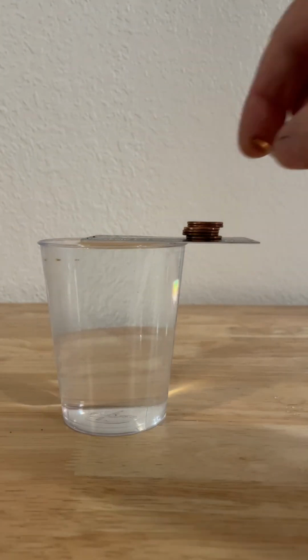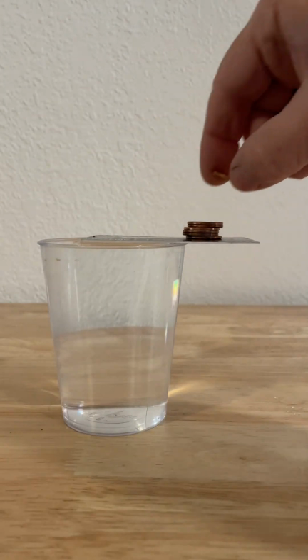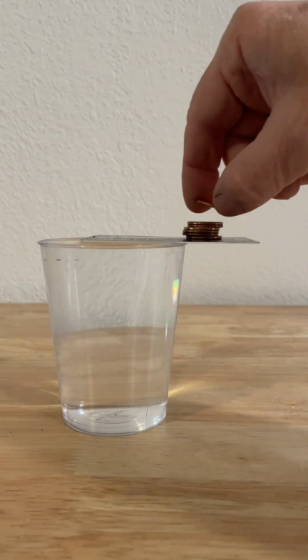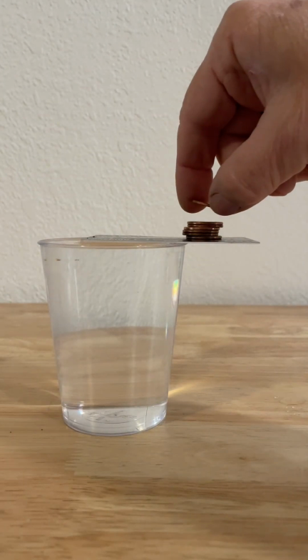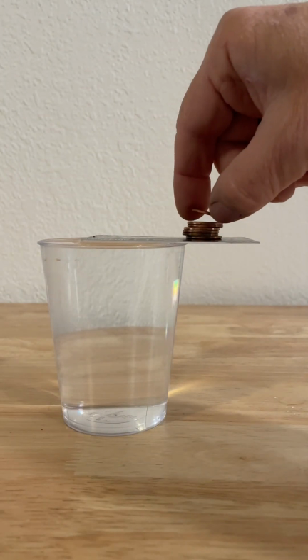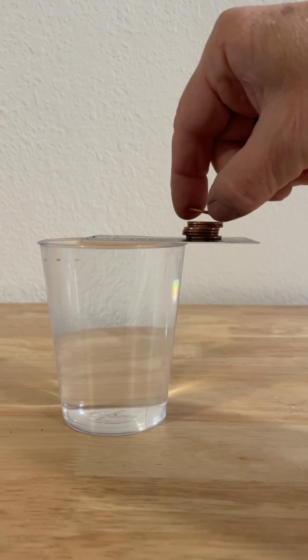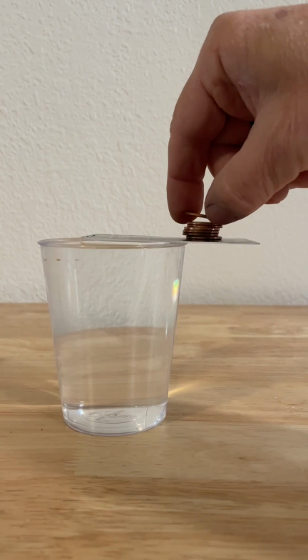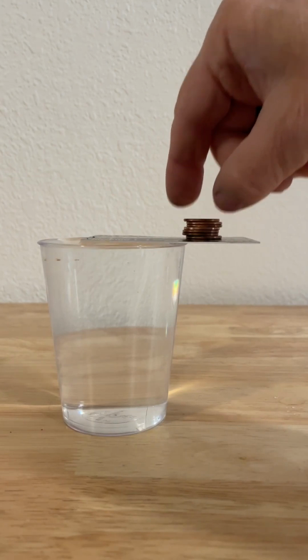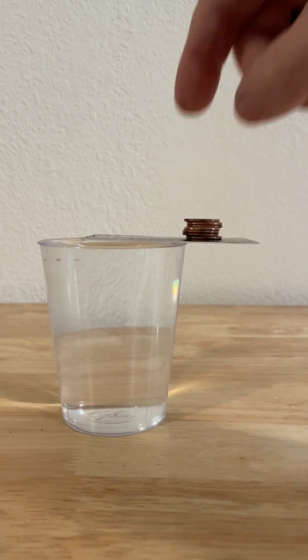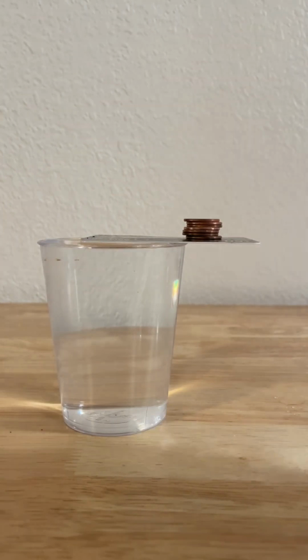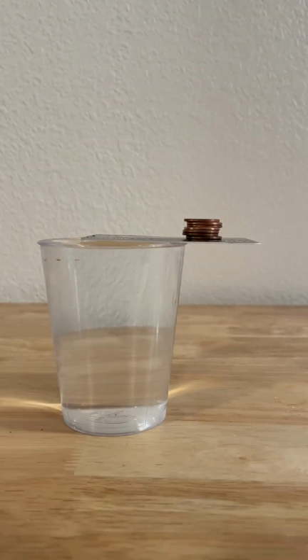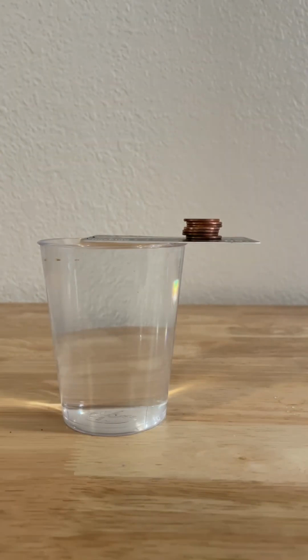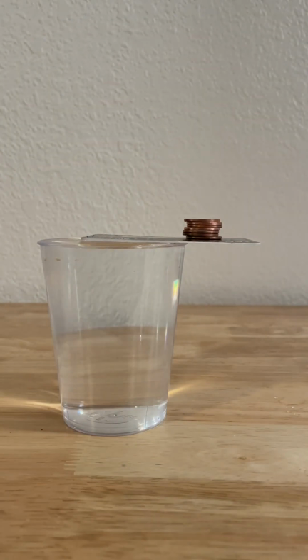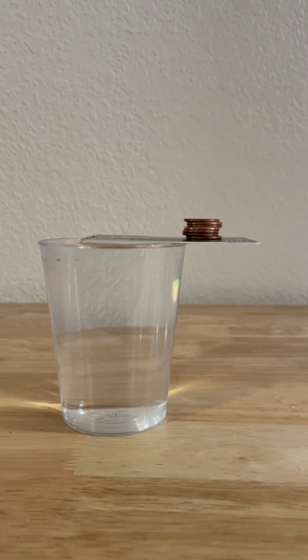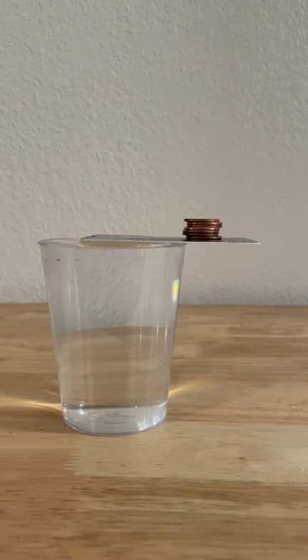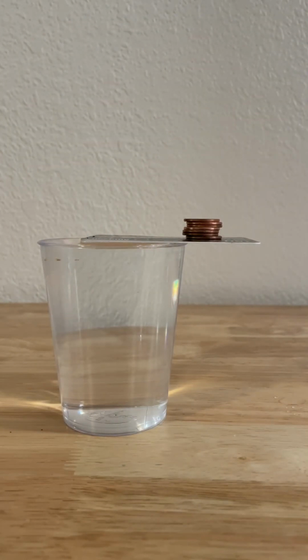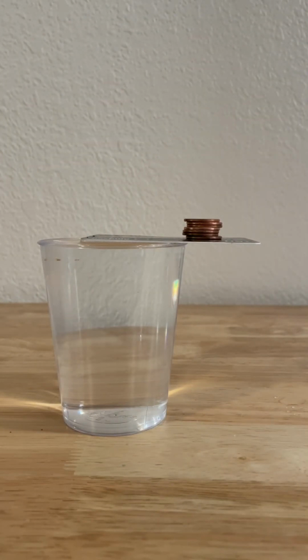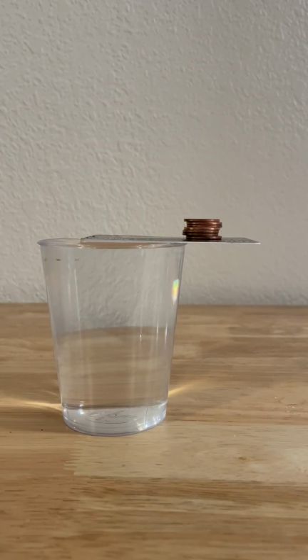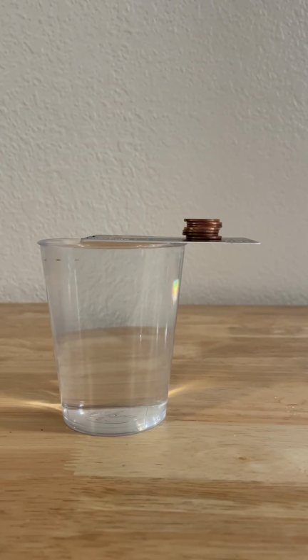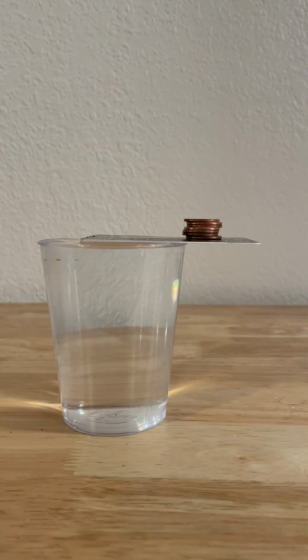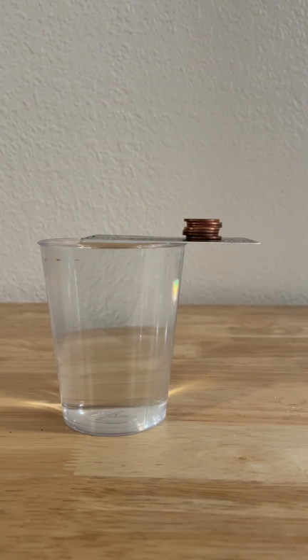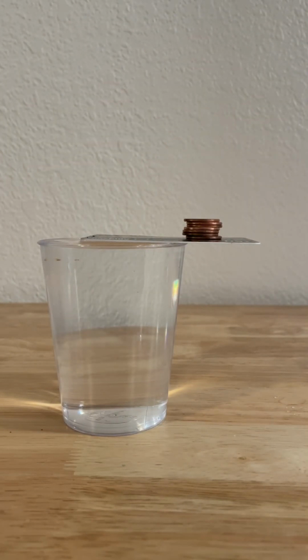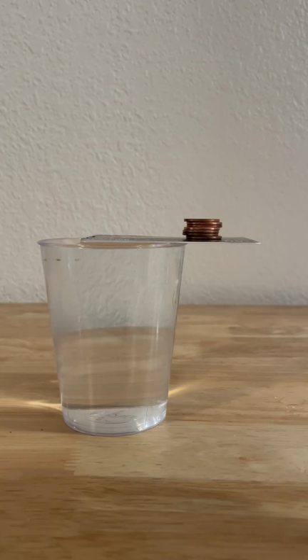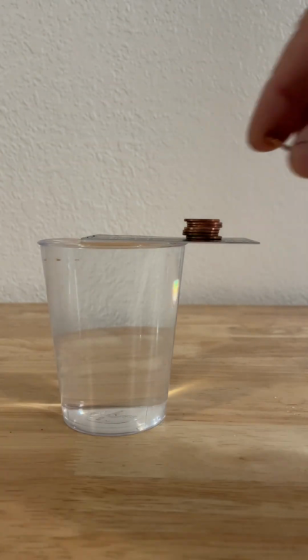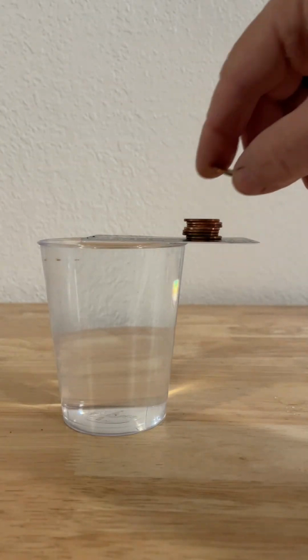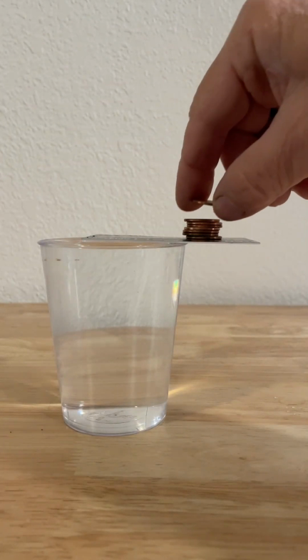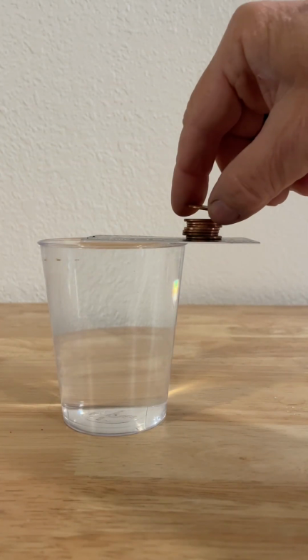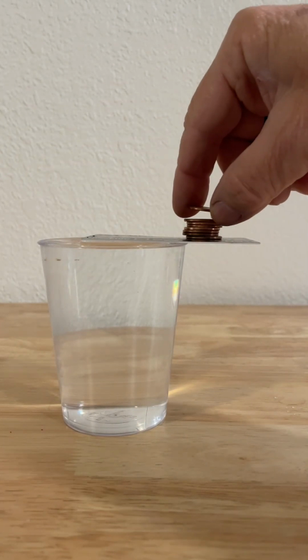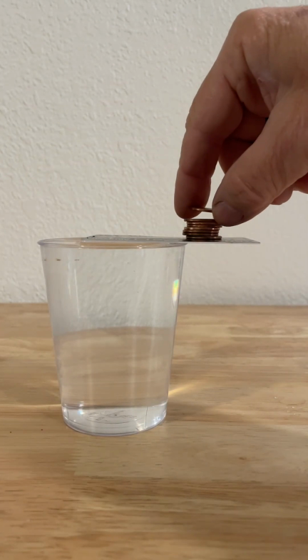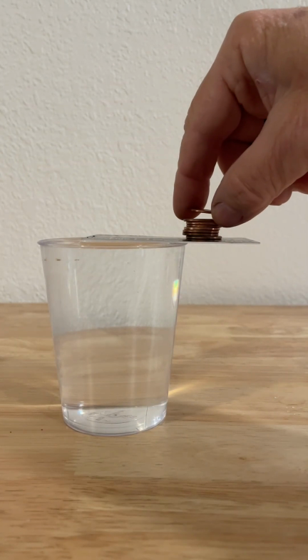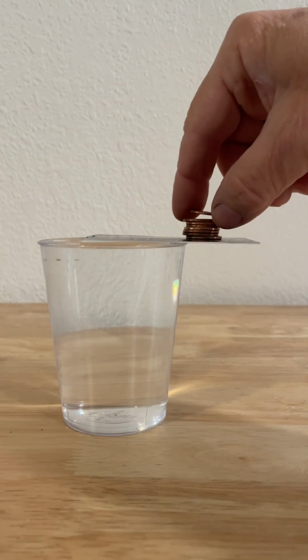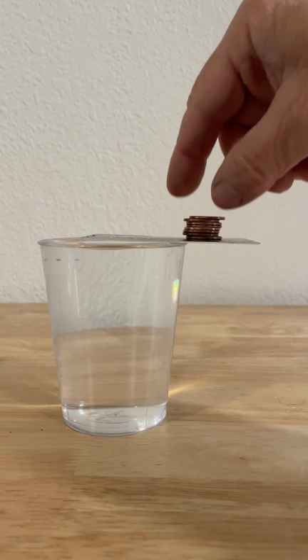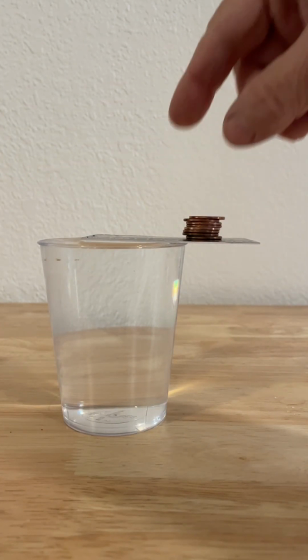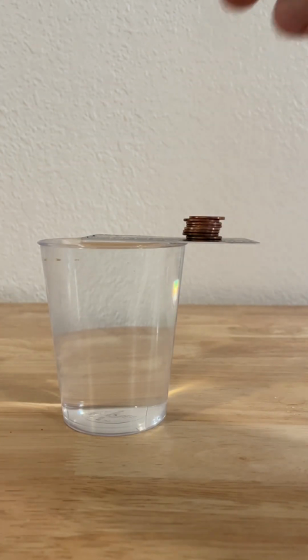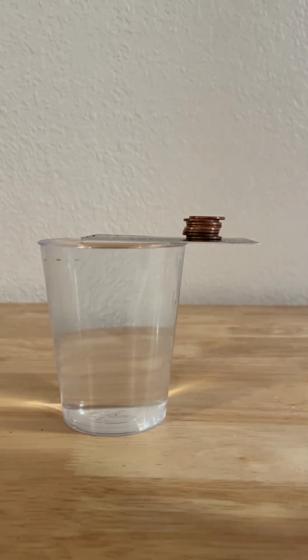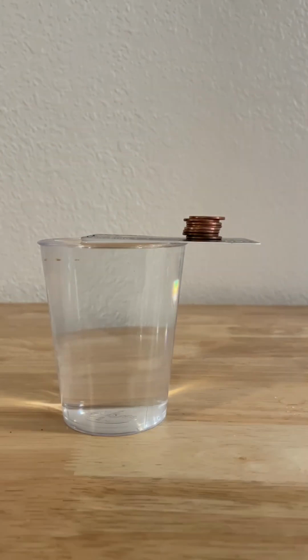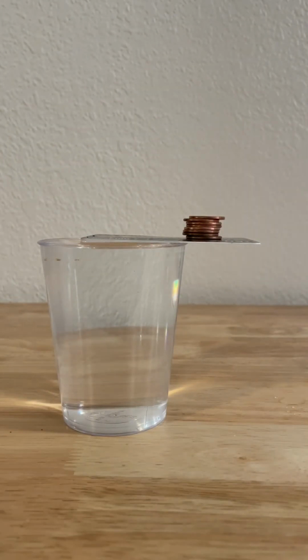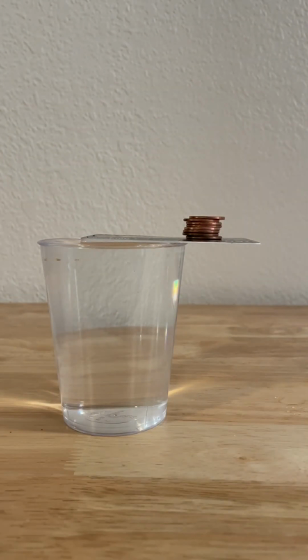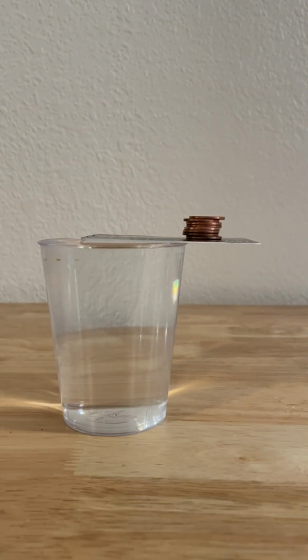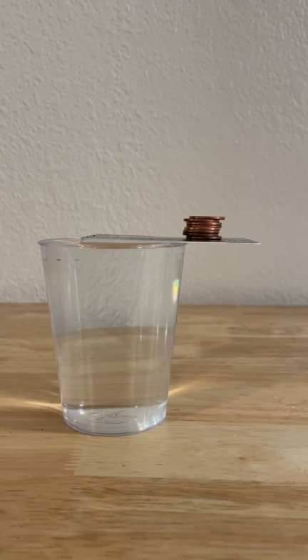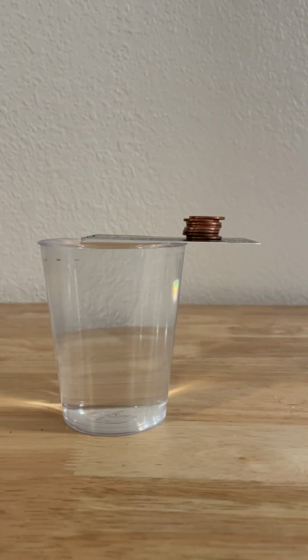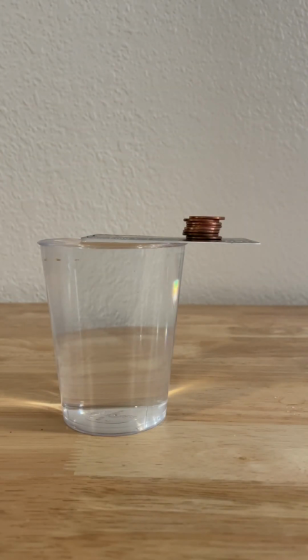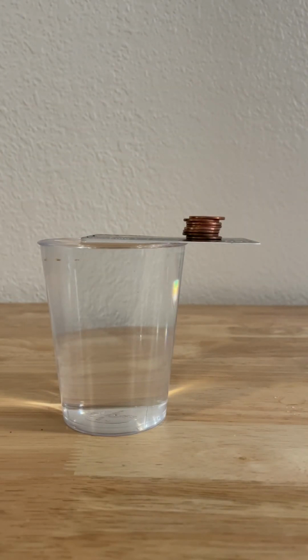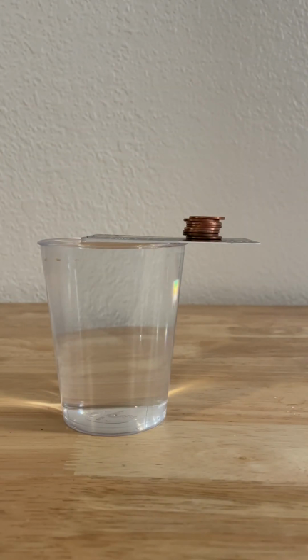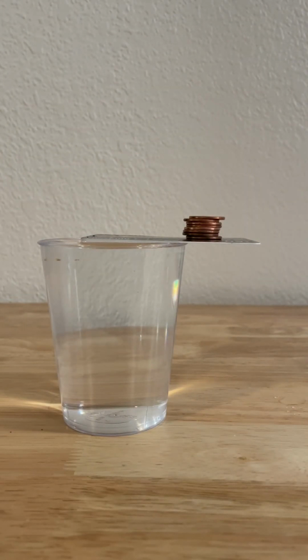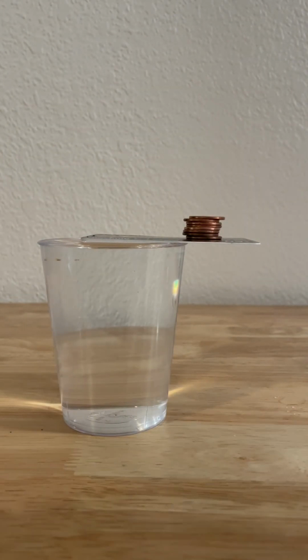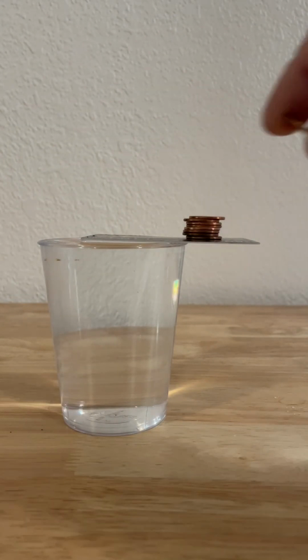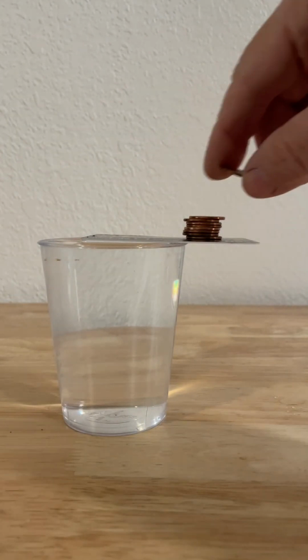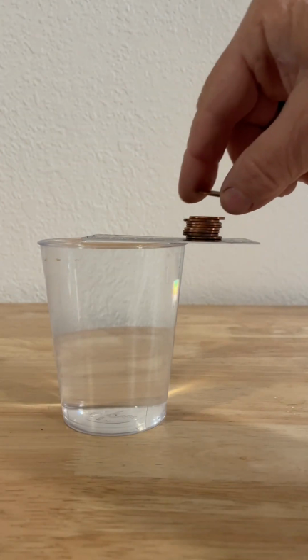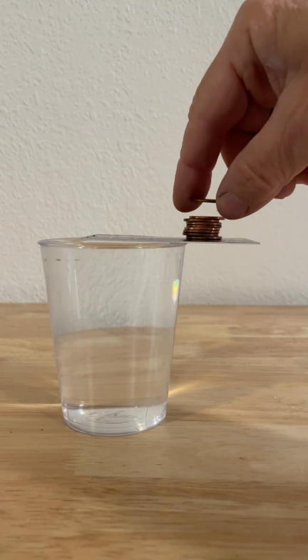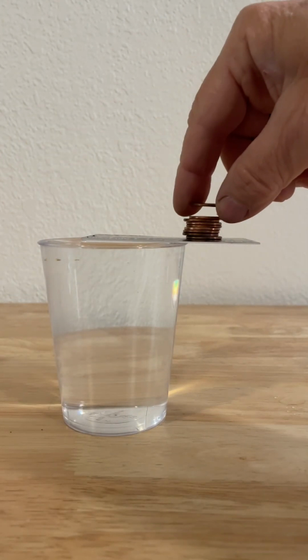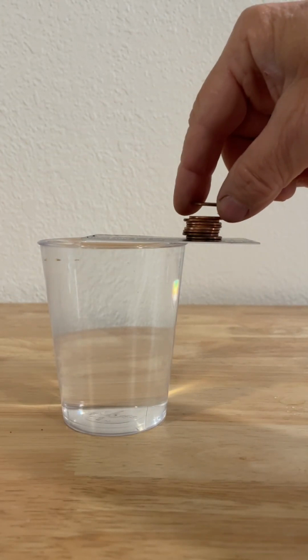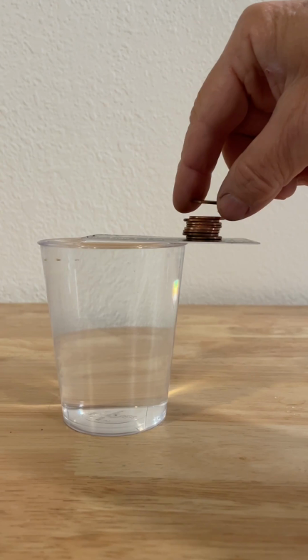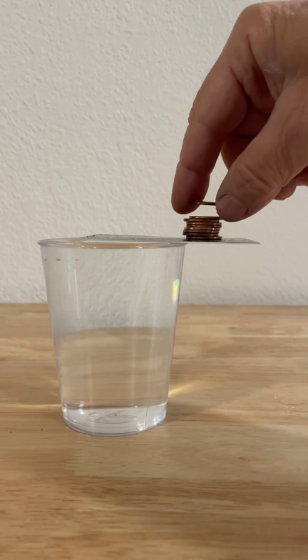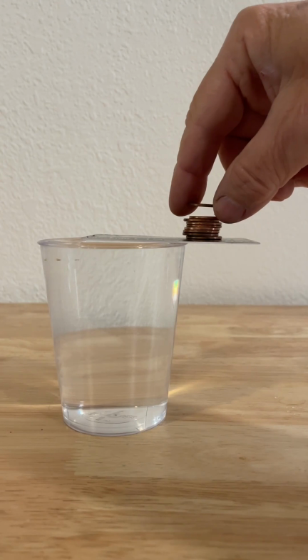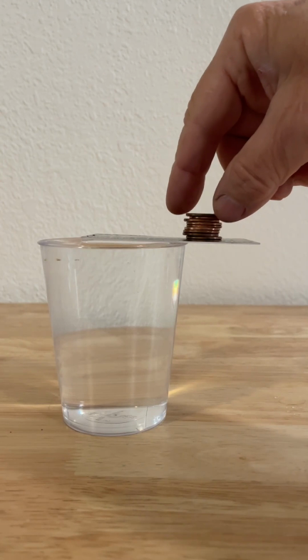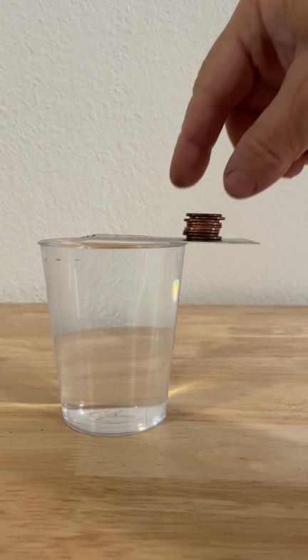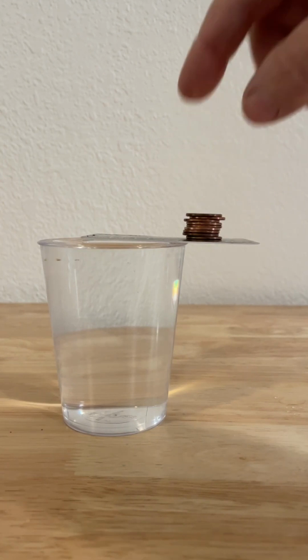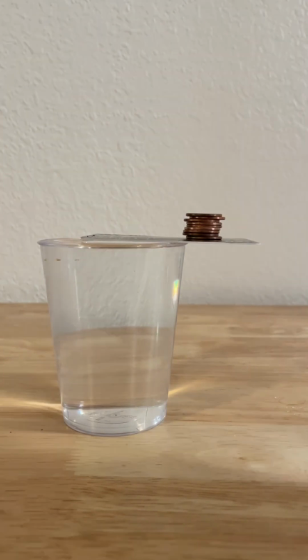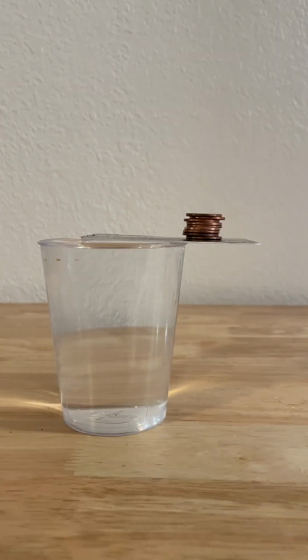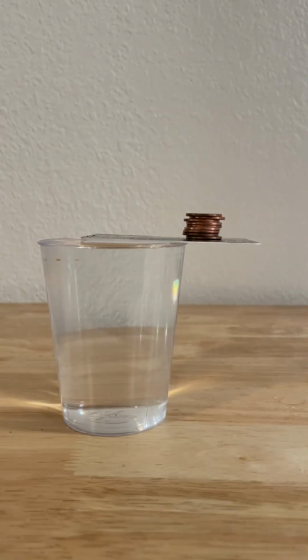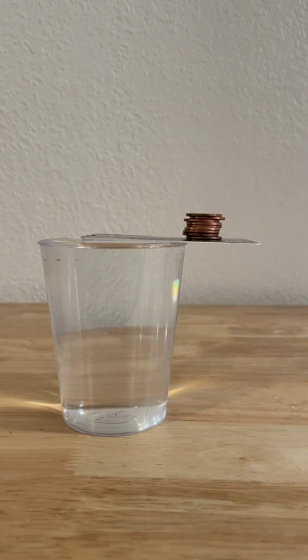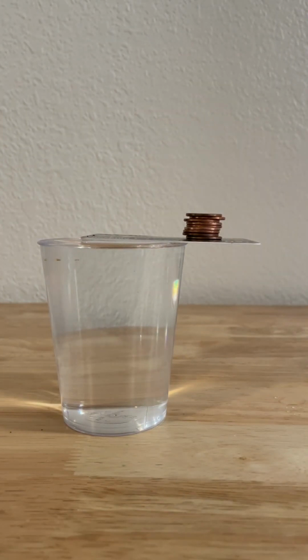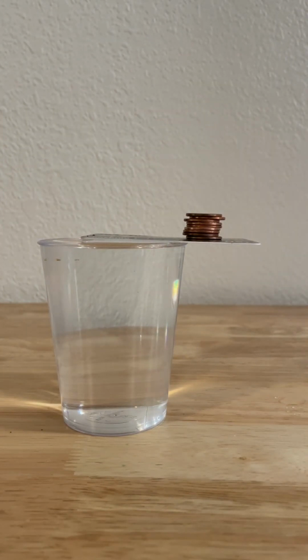The gift card is actually not floating, but it's simply being held by the water due to the surface tension.